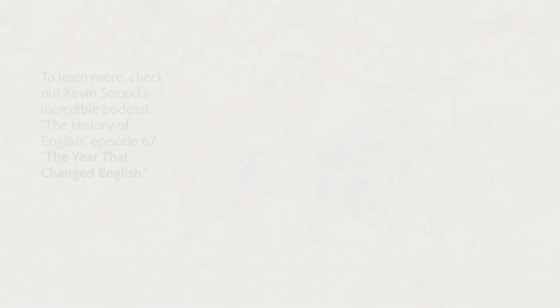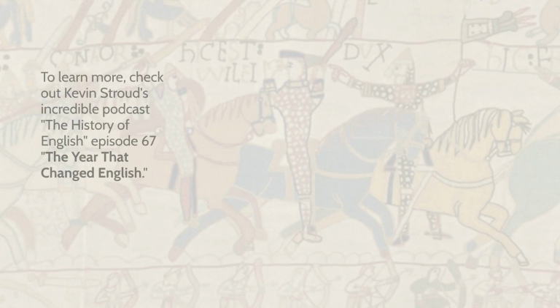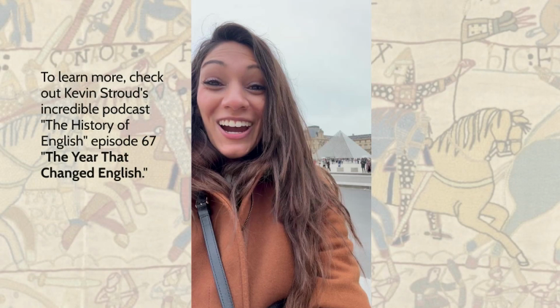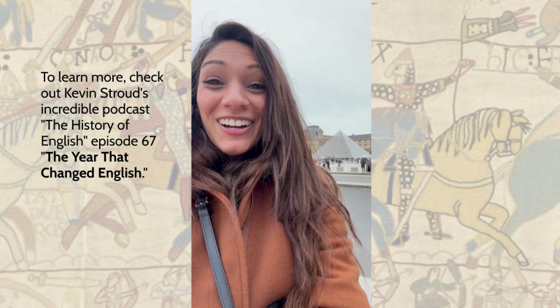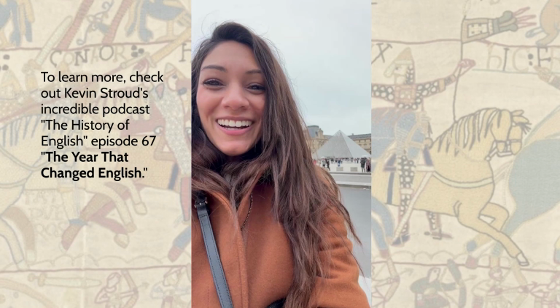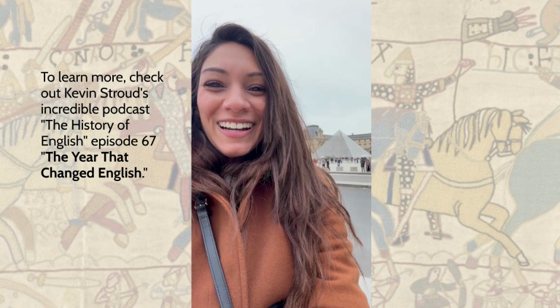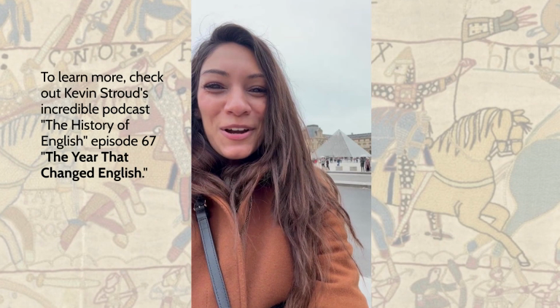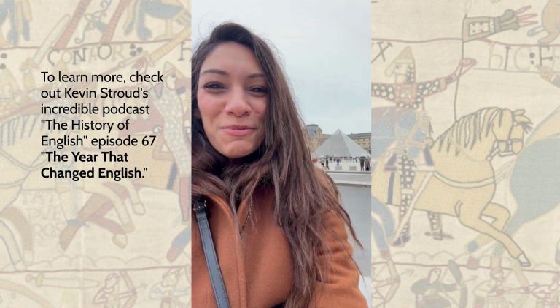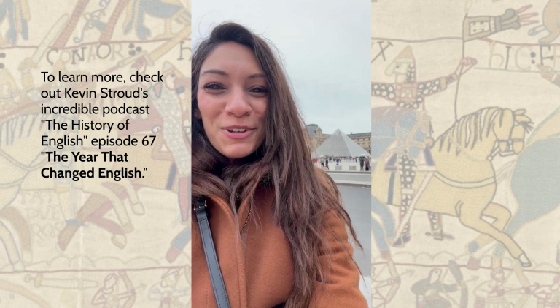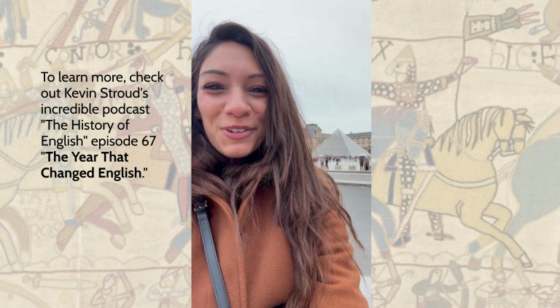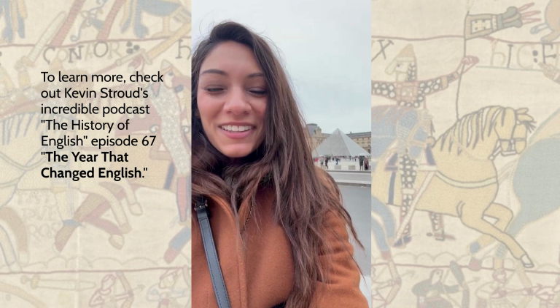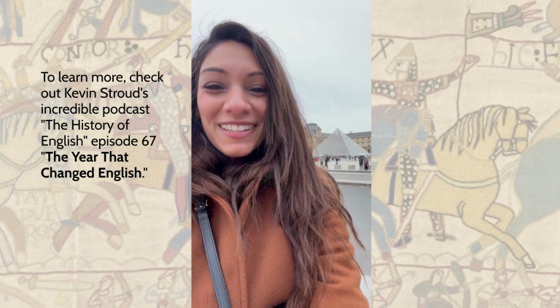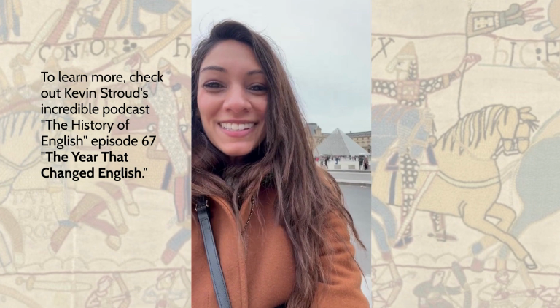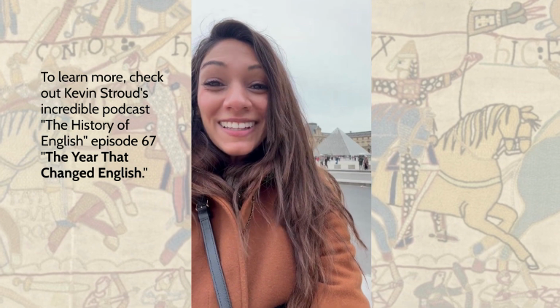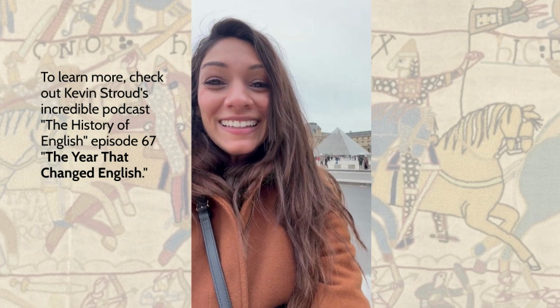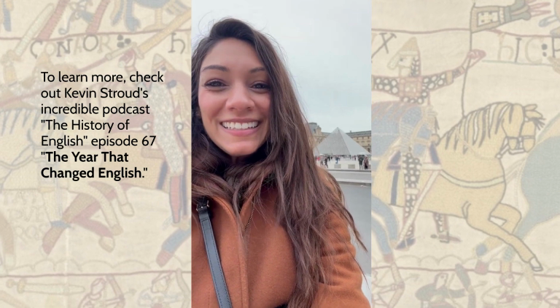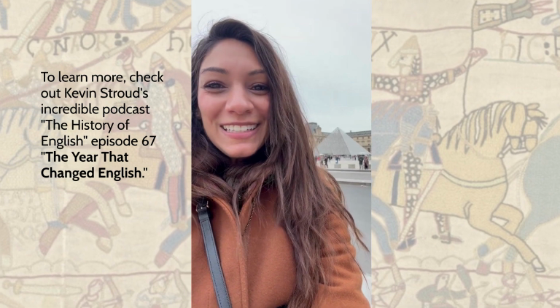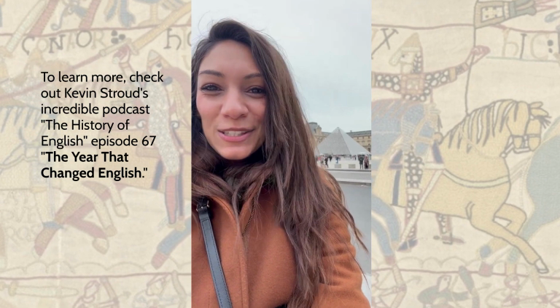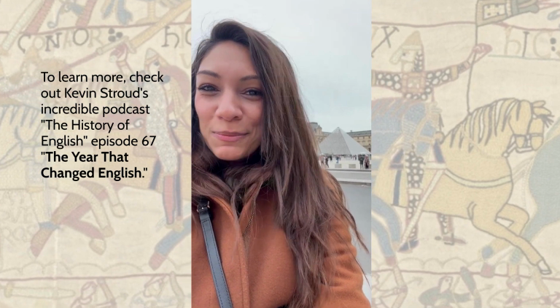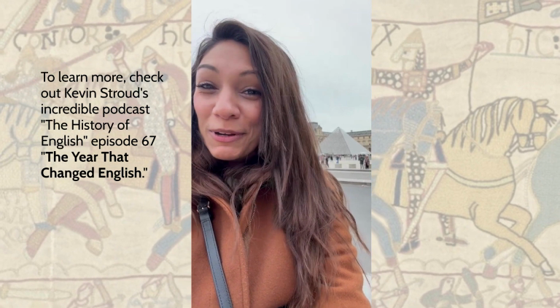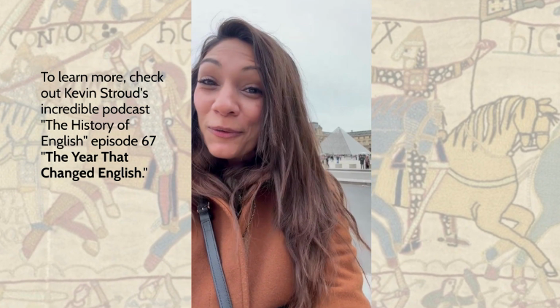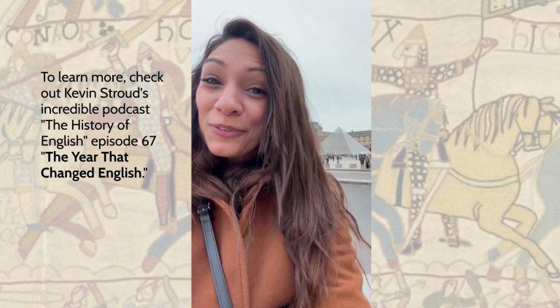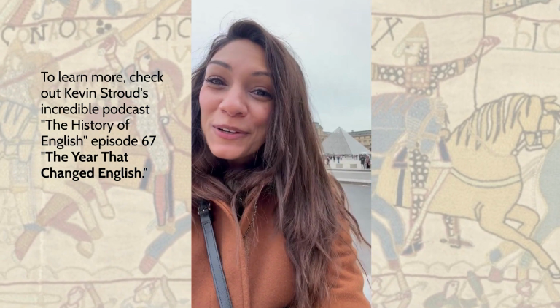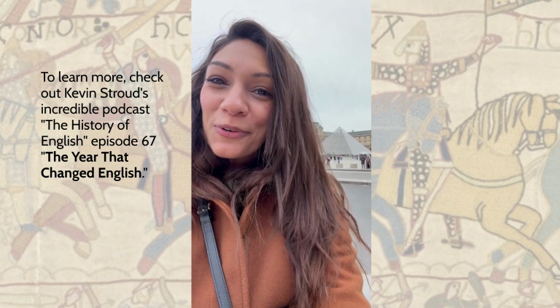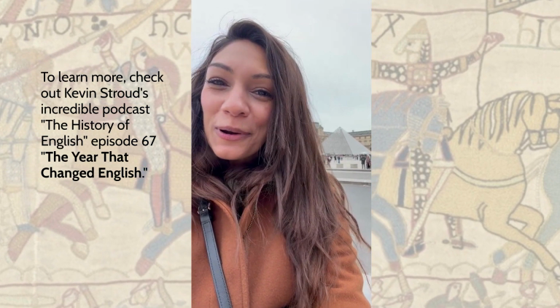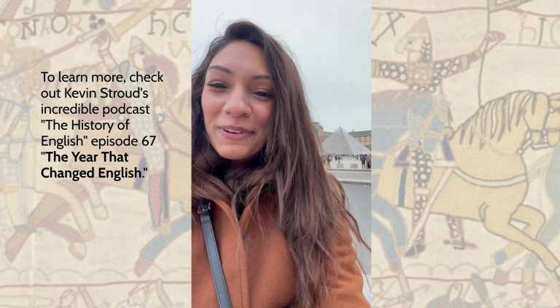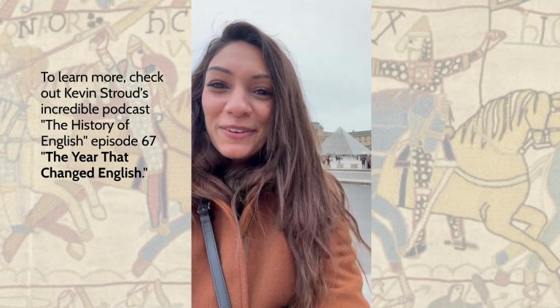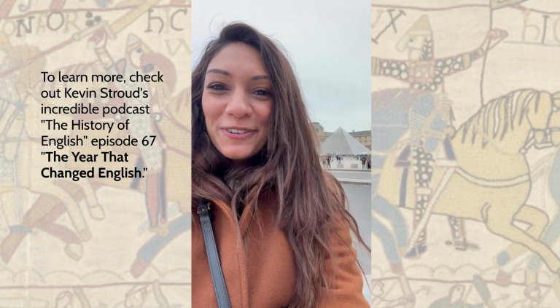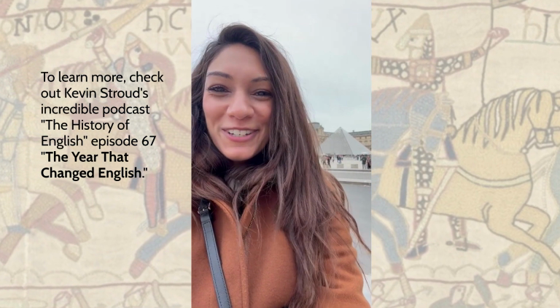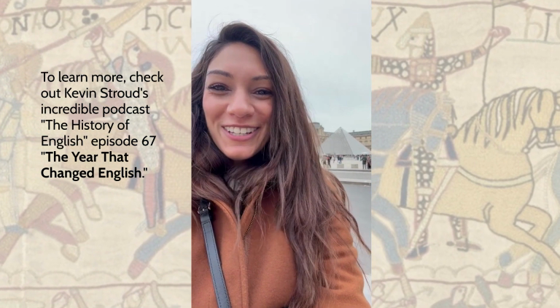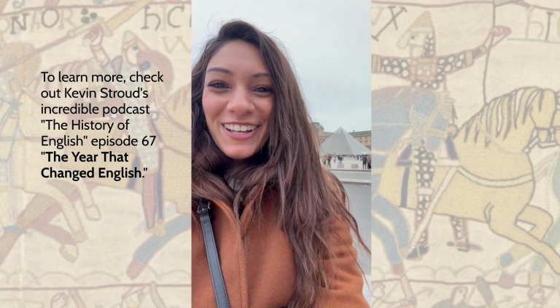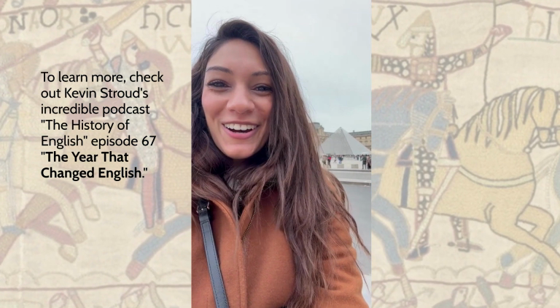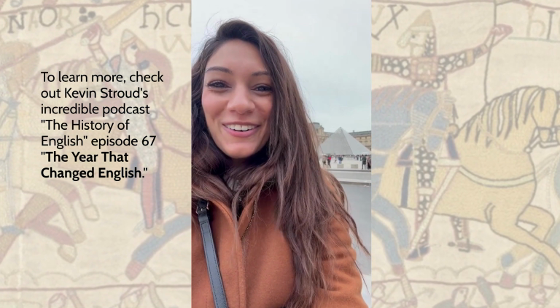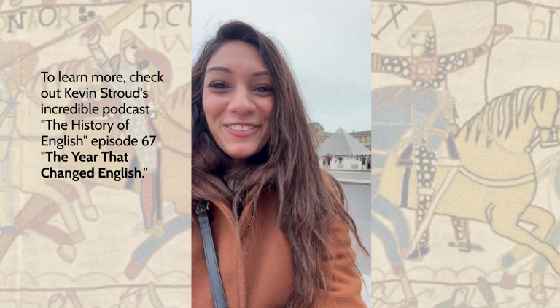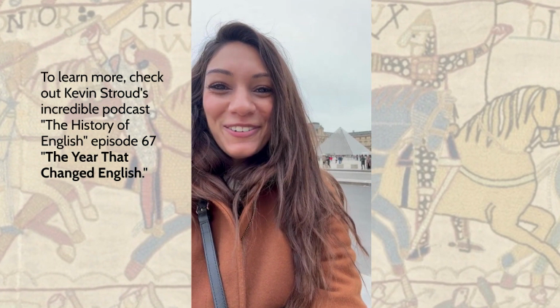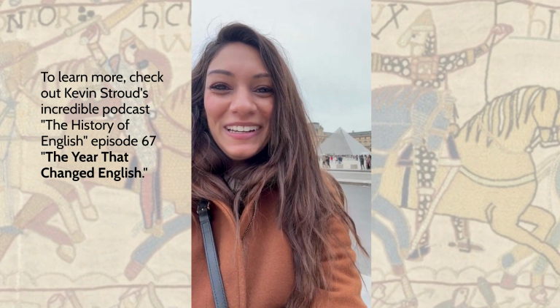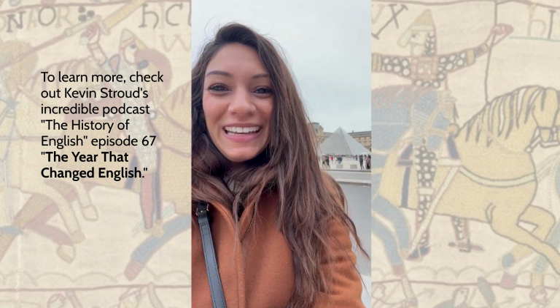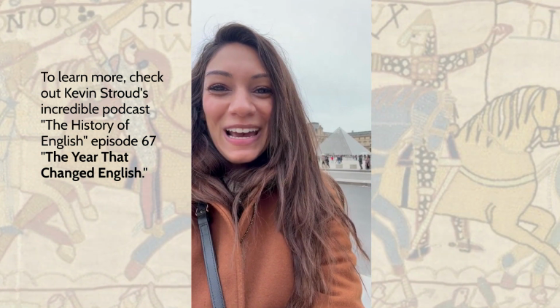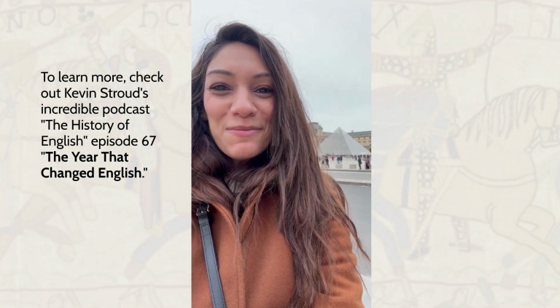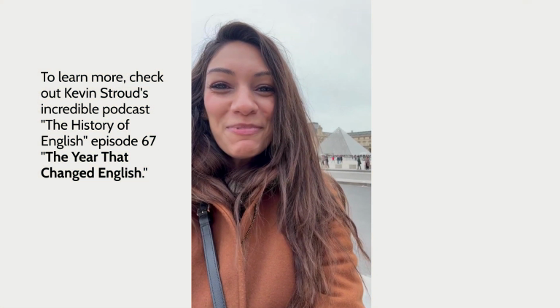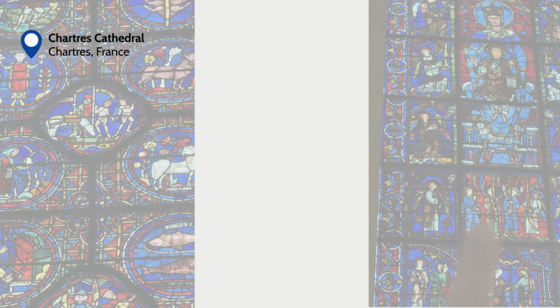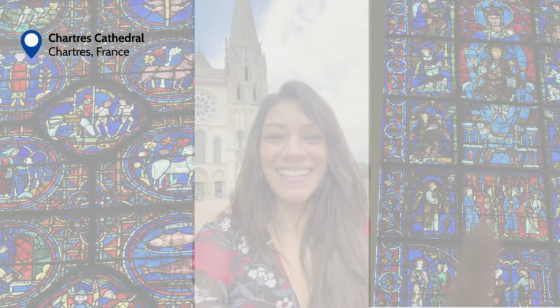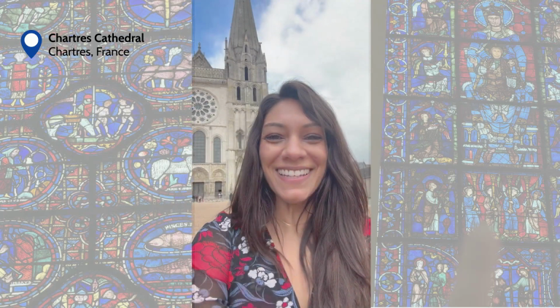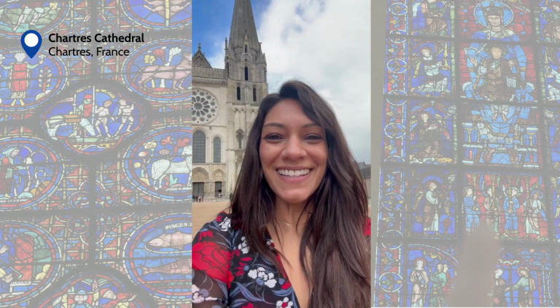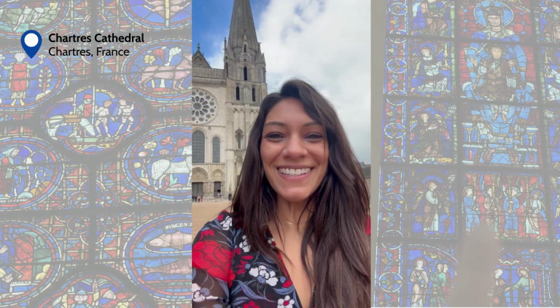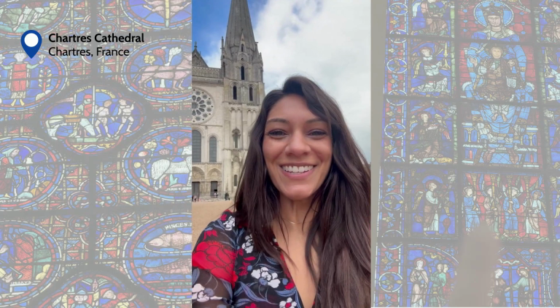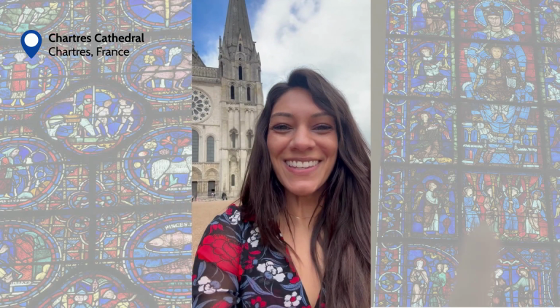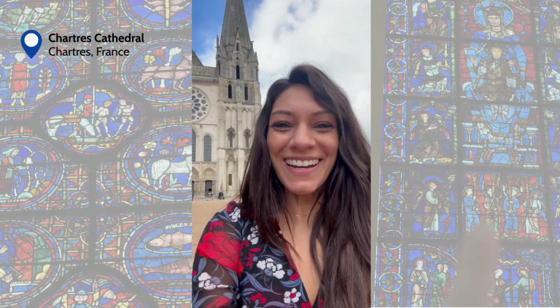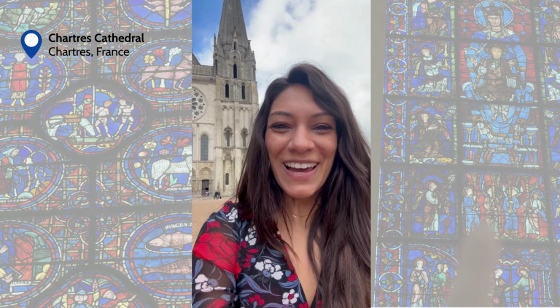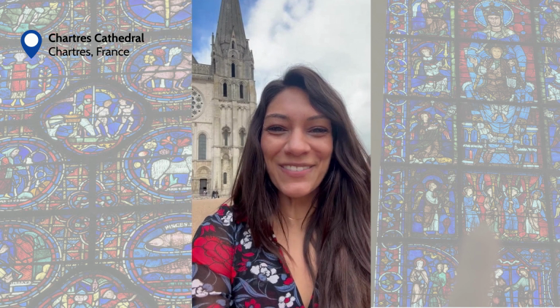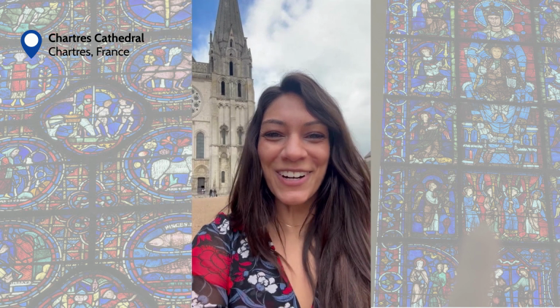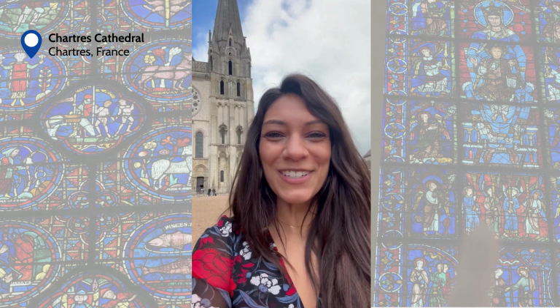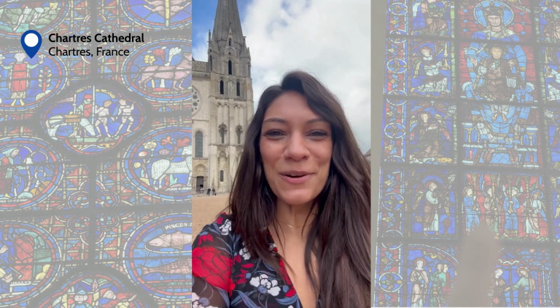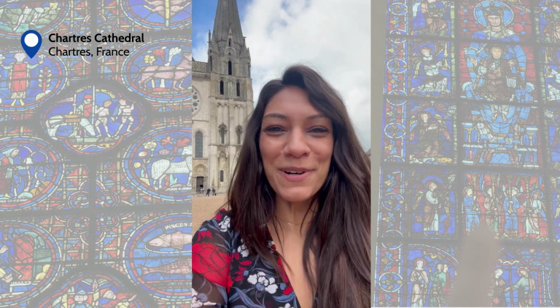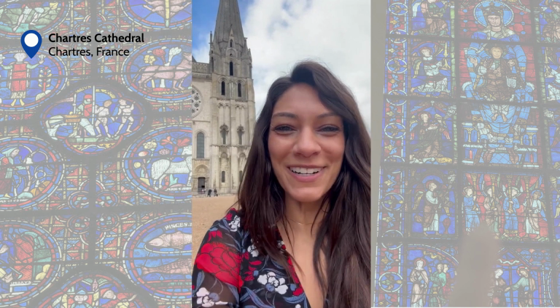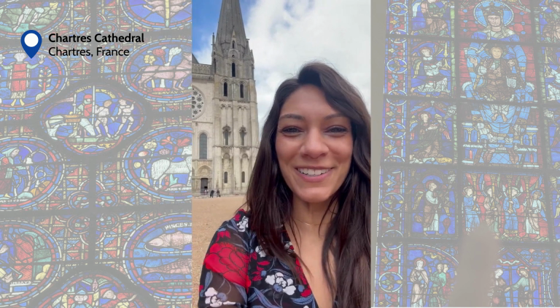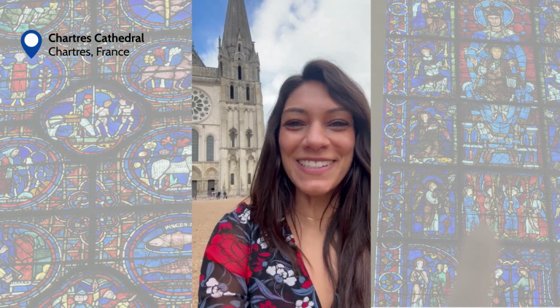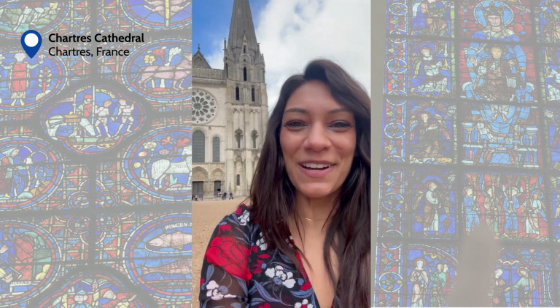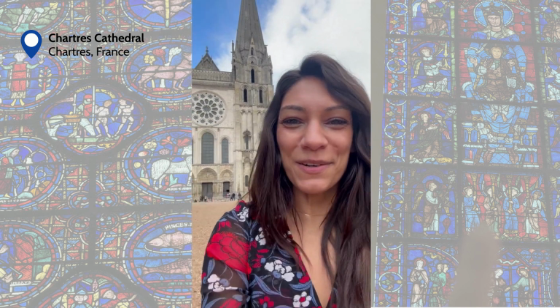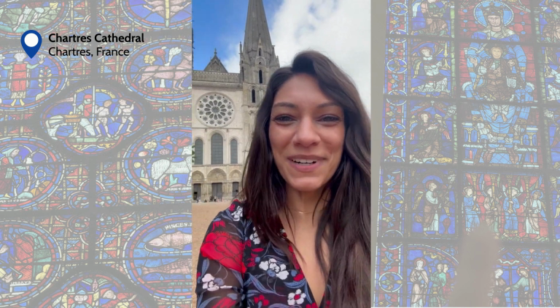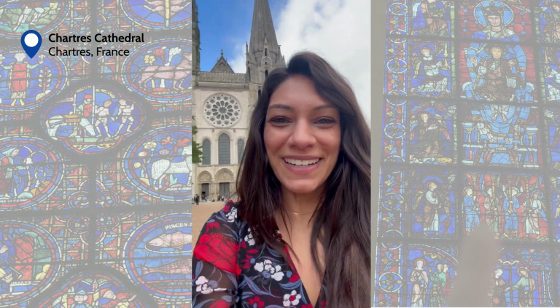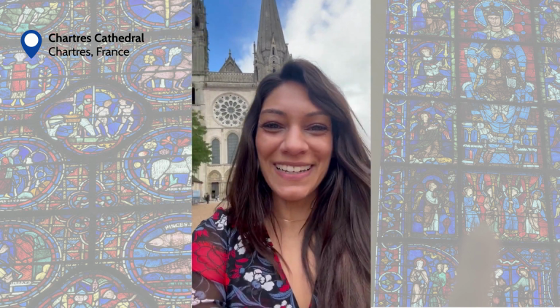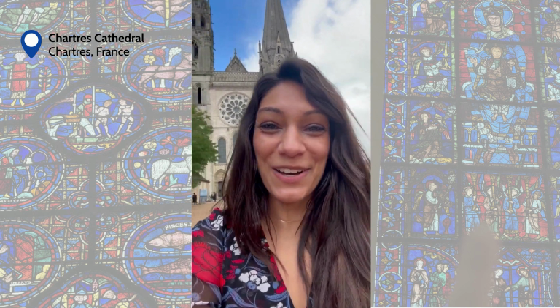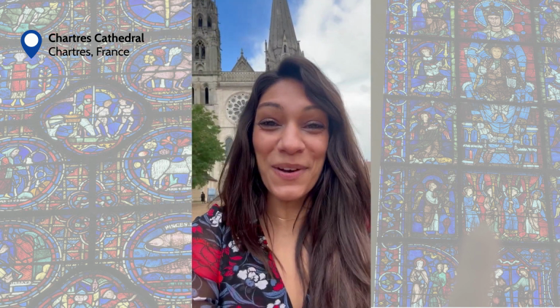I hope you enjoyed this slightly cheesy but hopefully informative version of the recap. That's all that I have for October, and I'll see everyone in November.